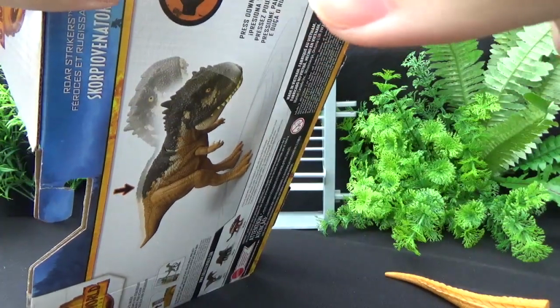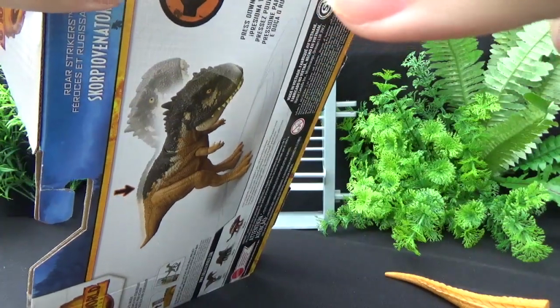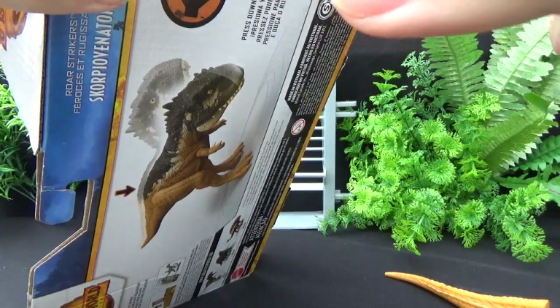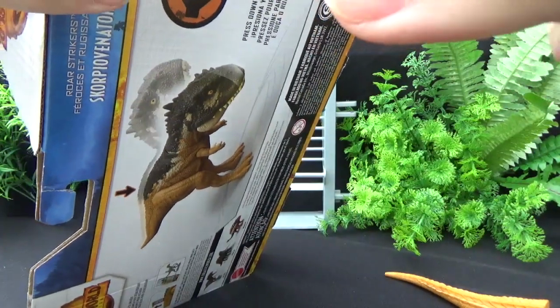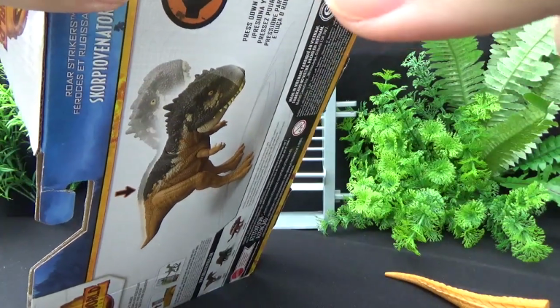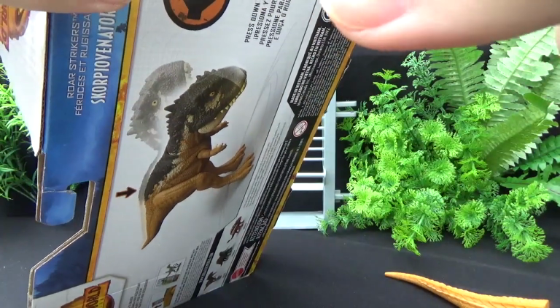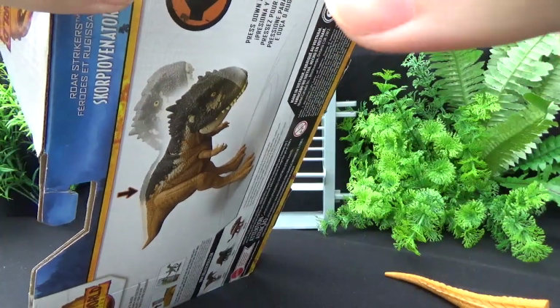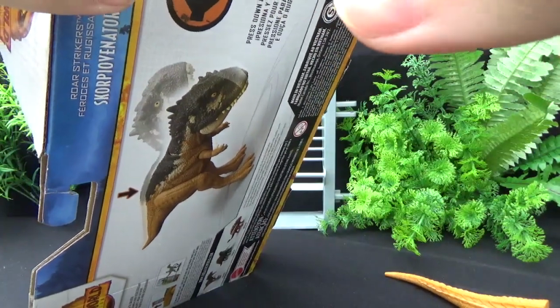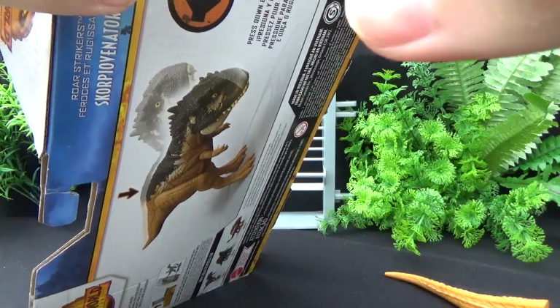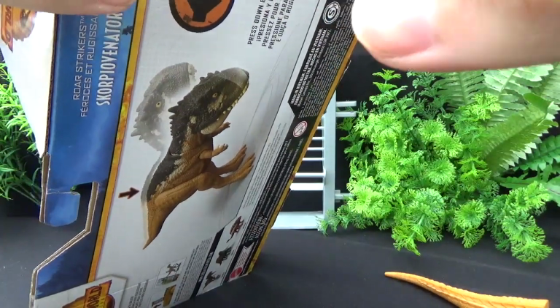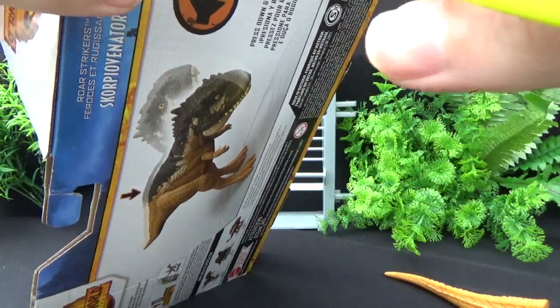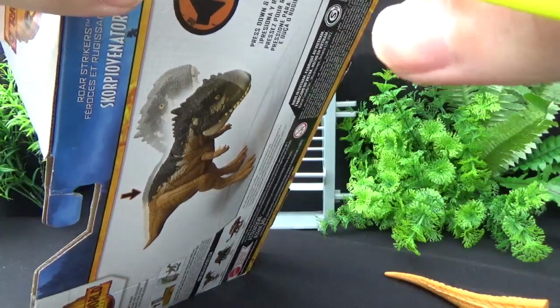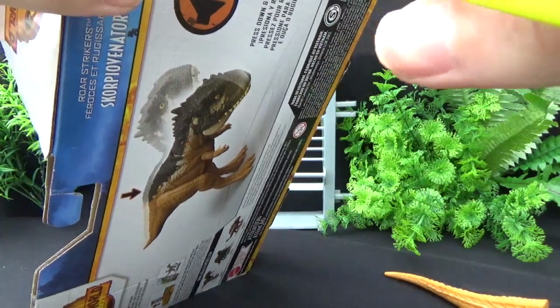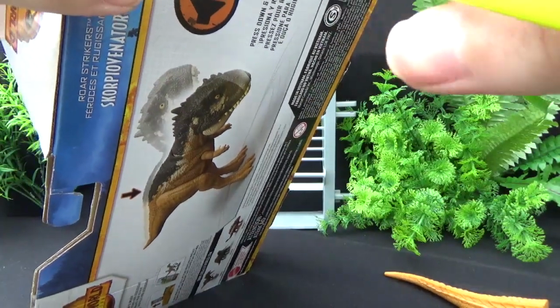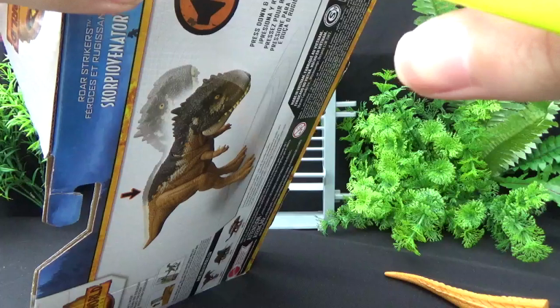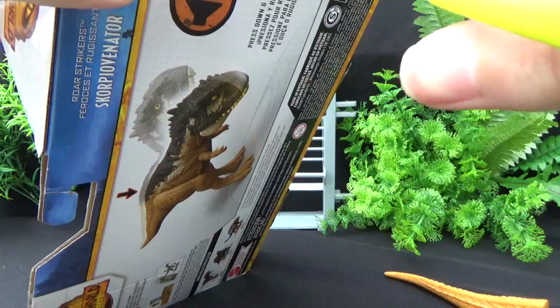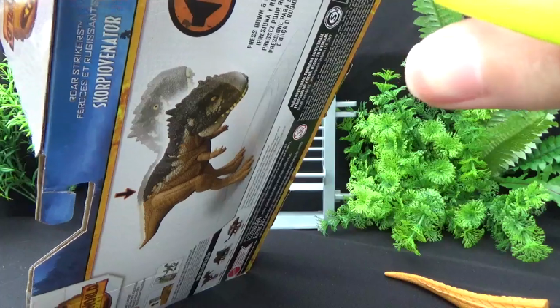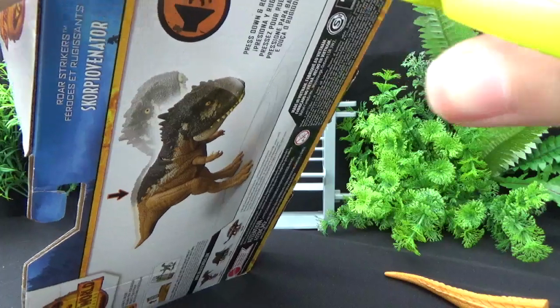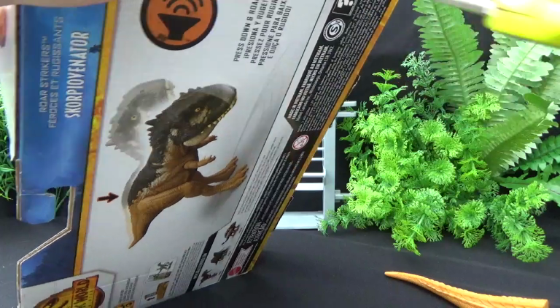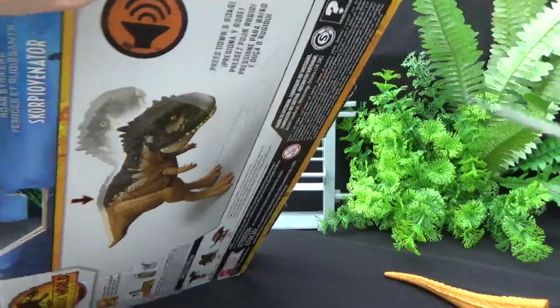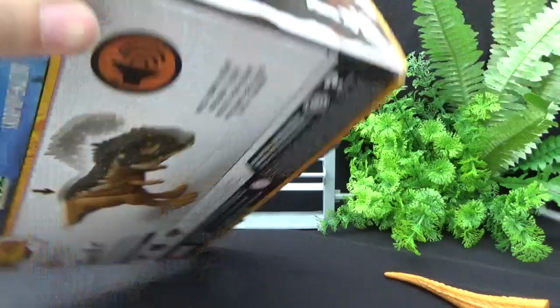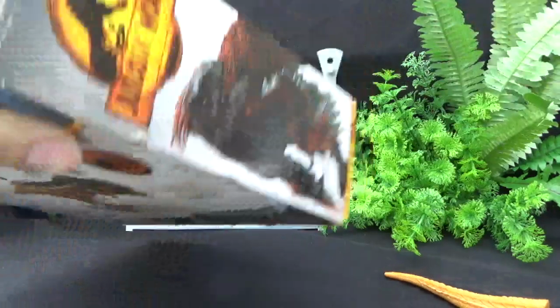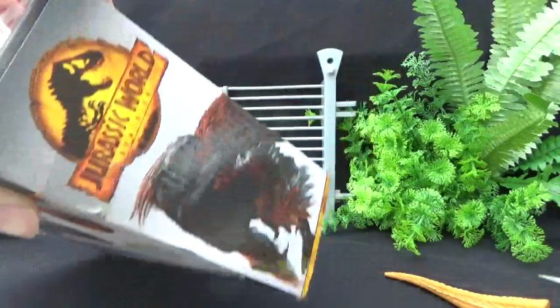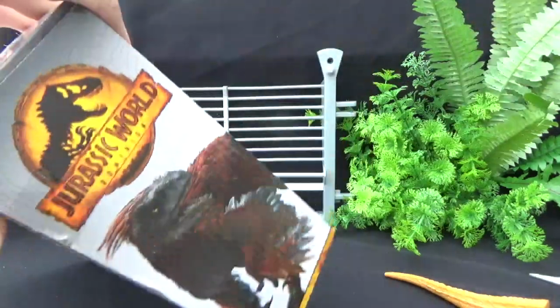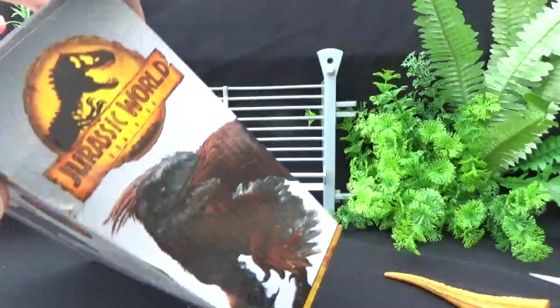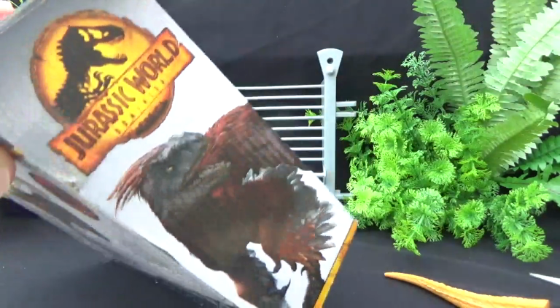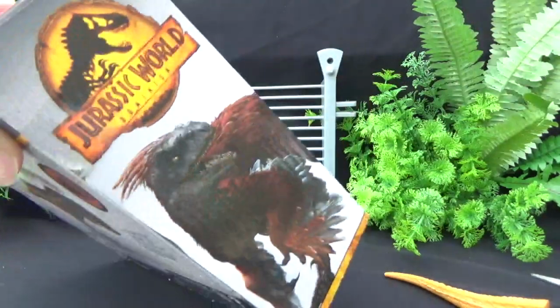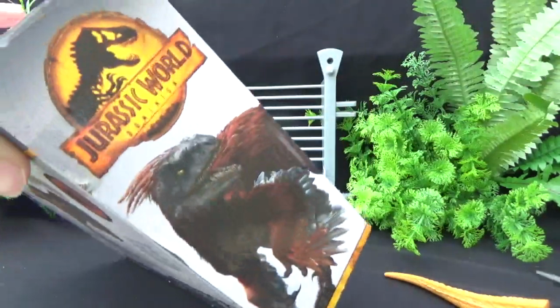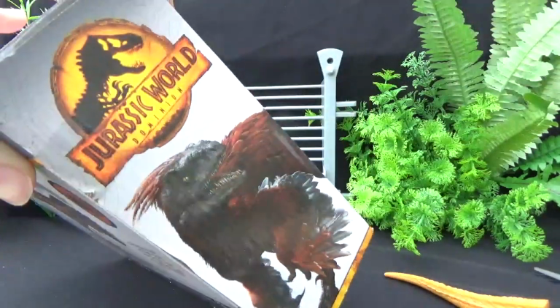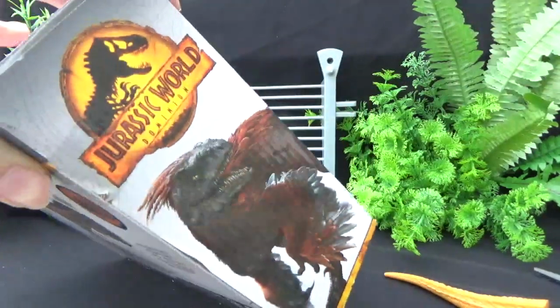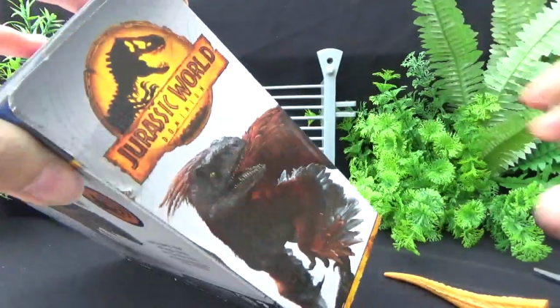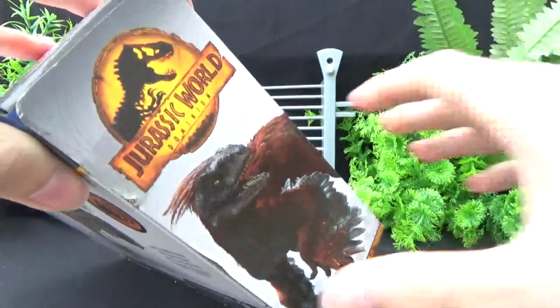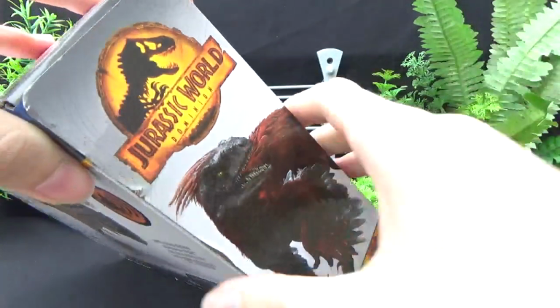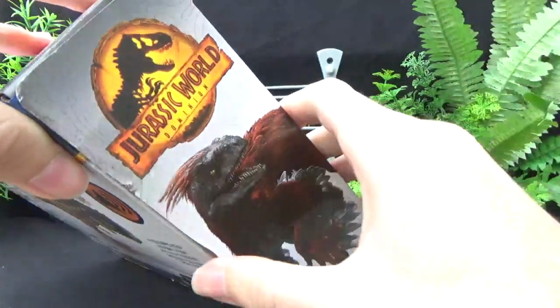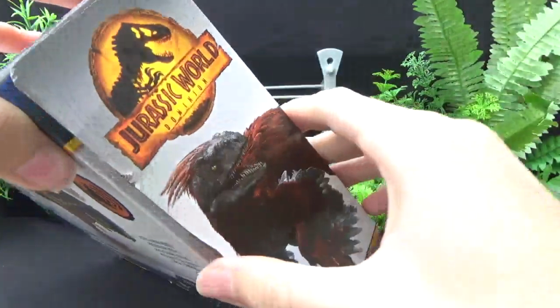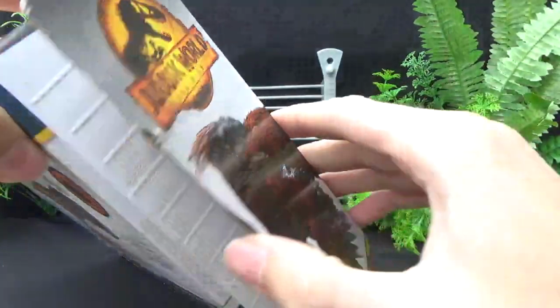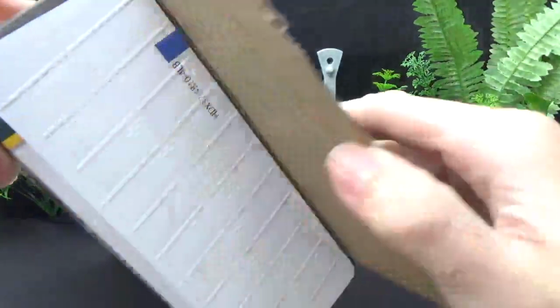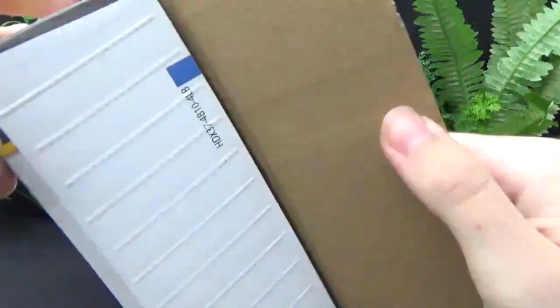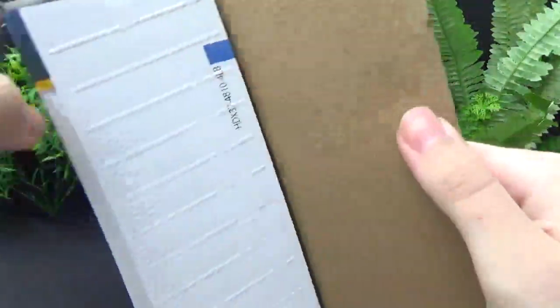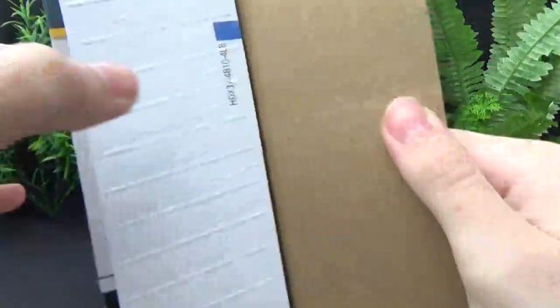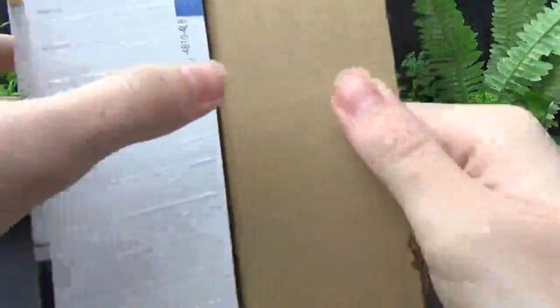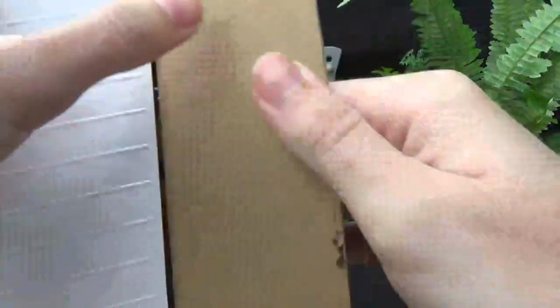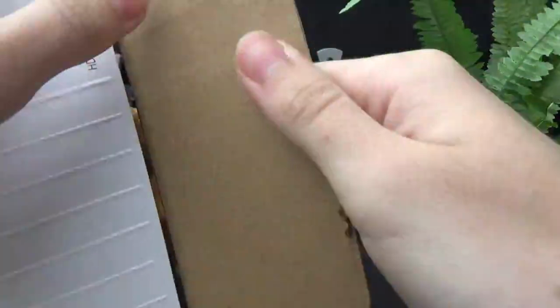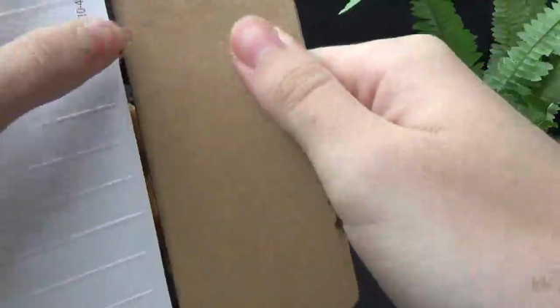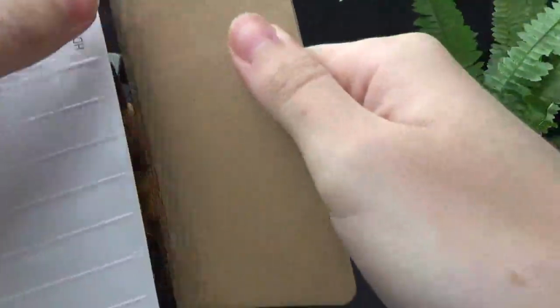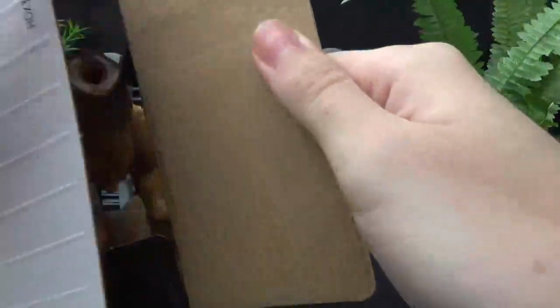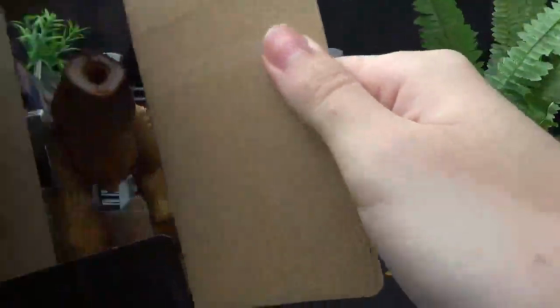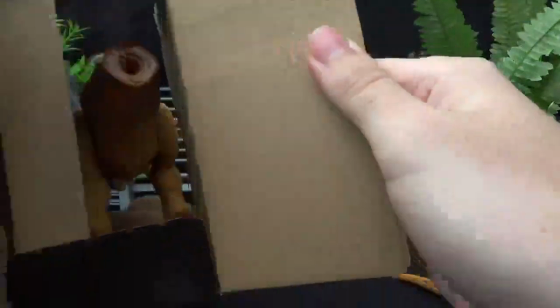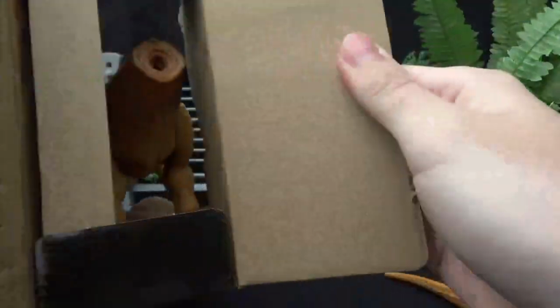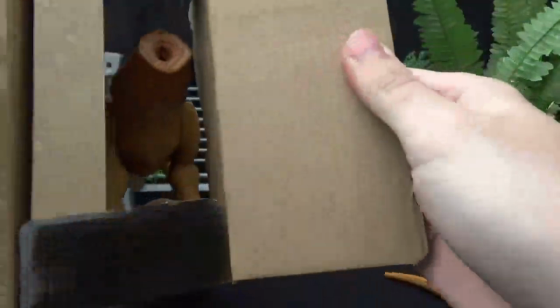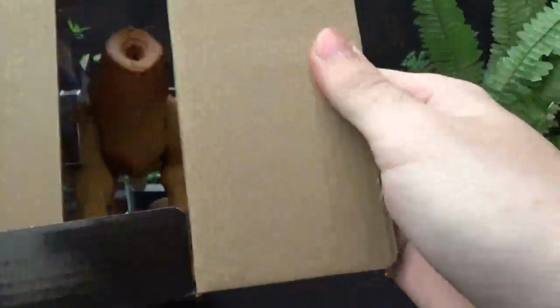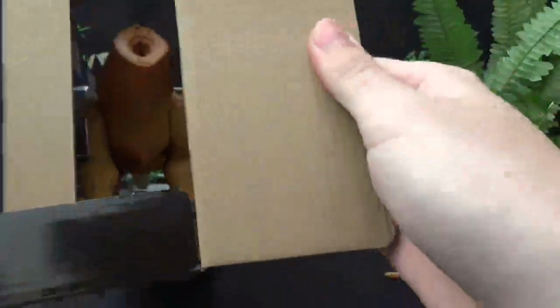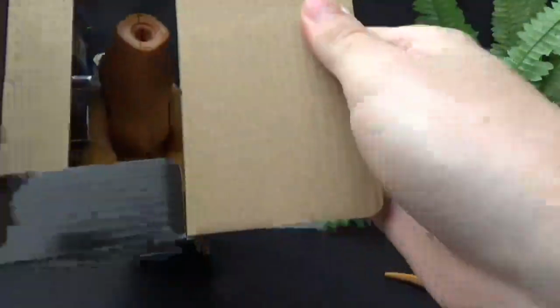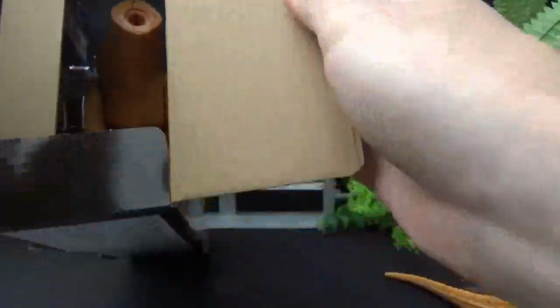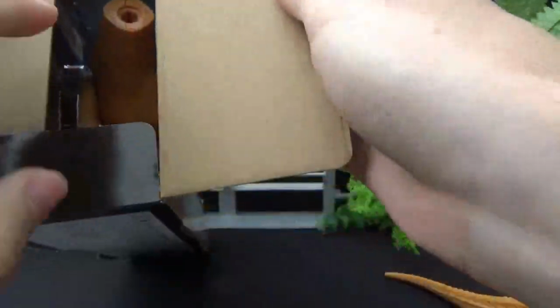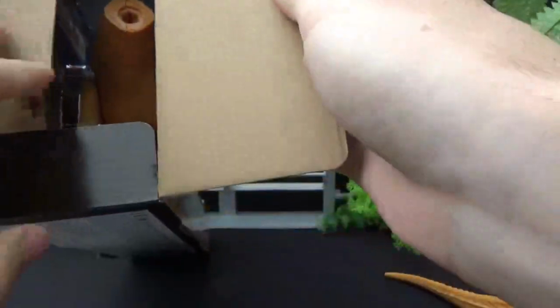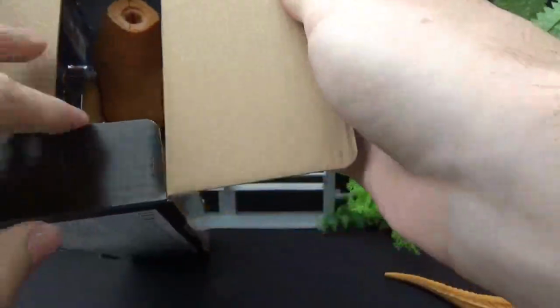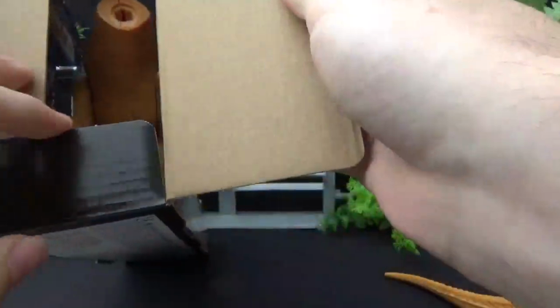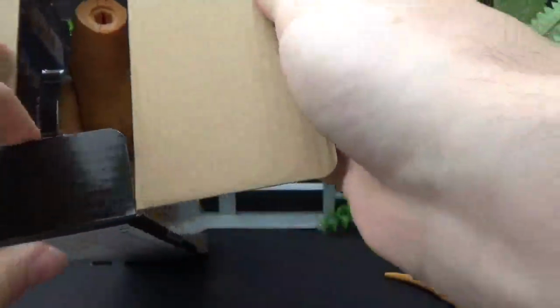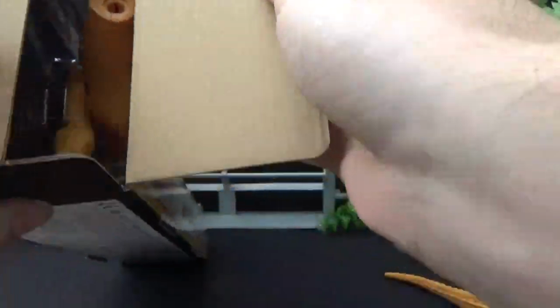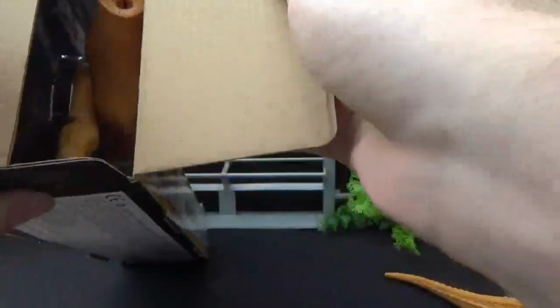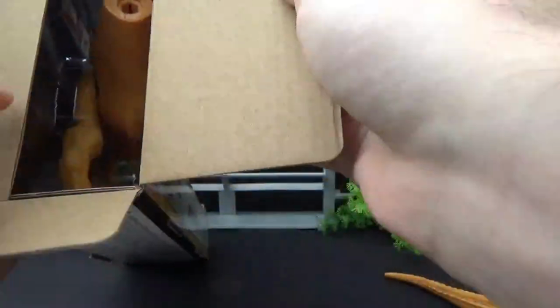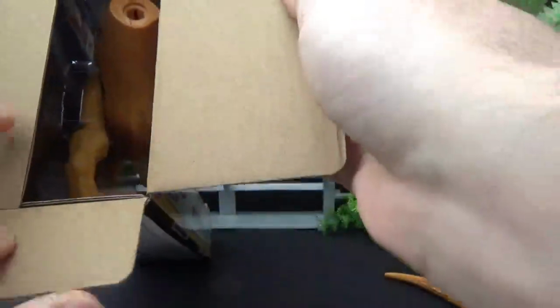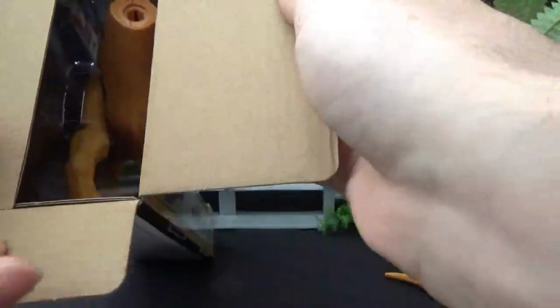I'm loving the new box design — they've got some really nice renders on them.